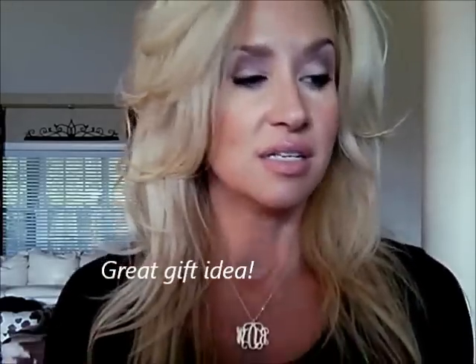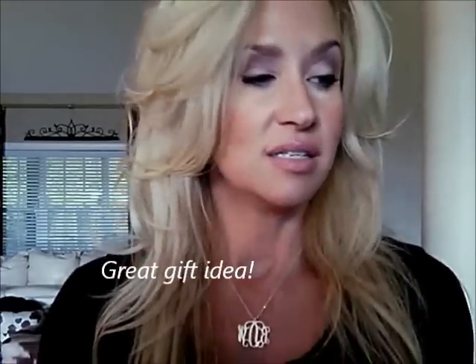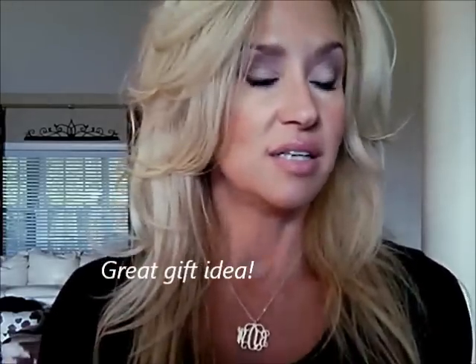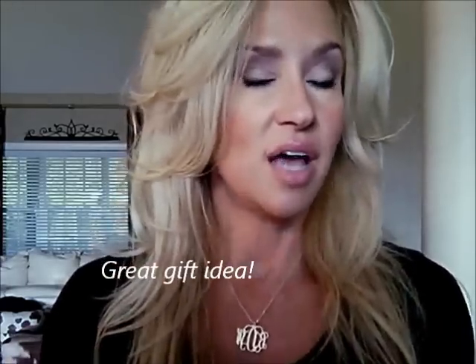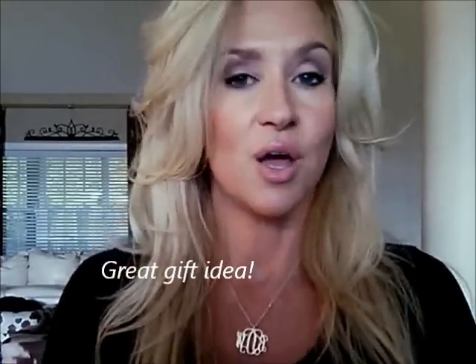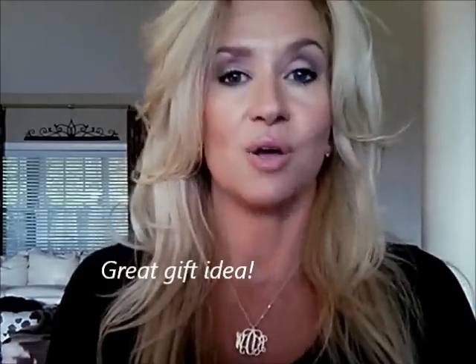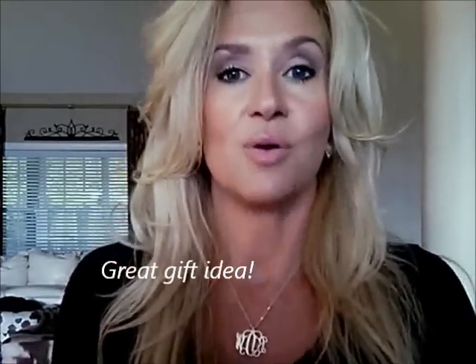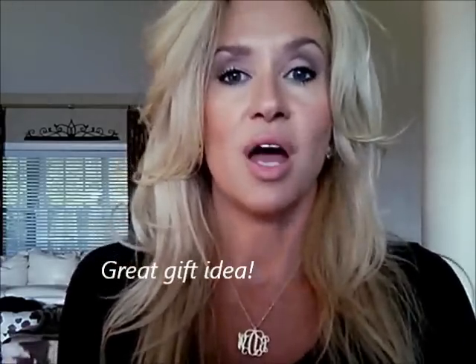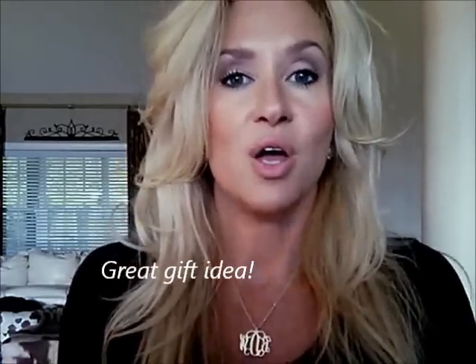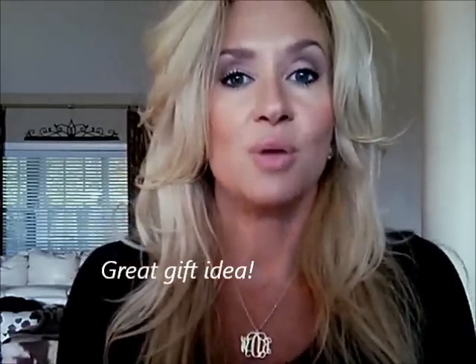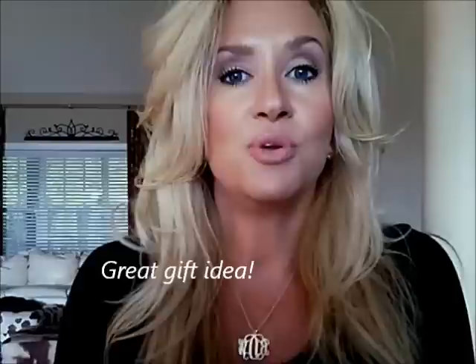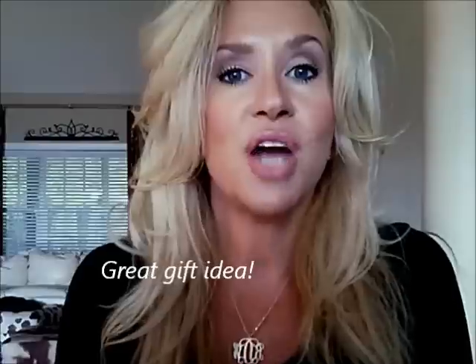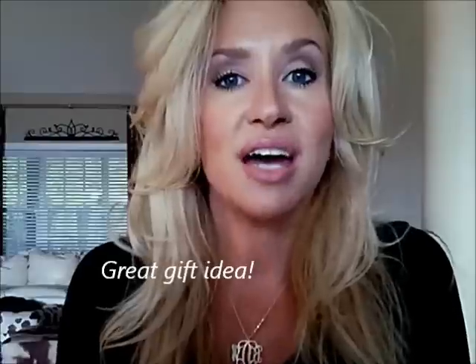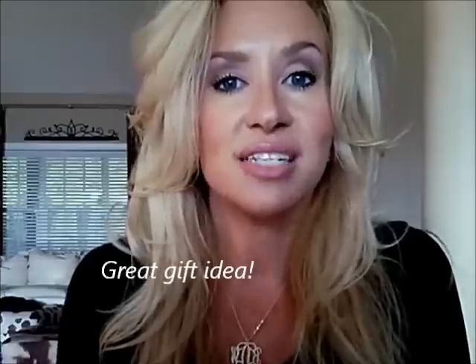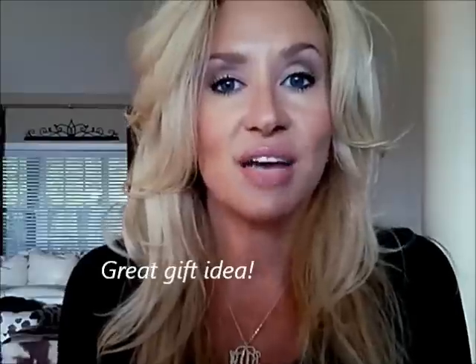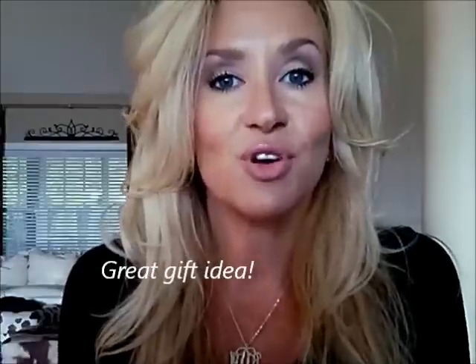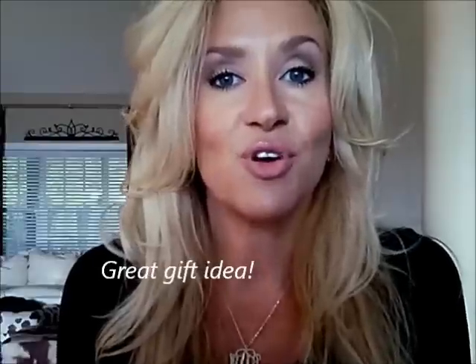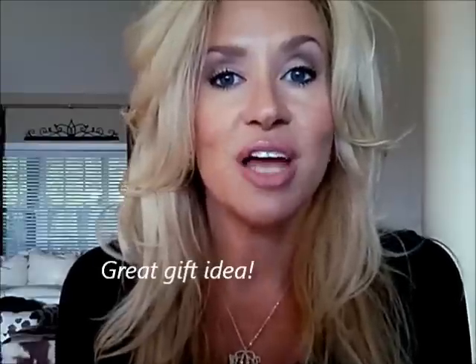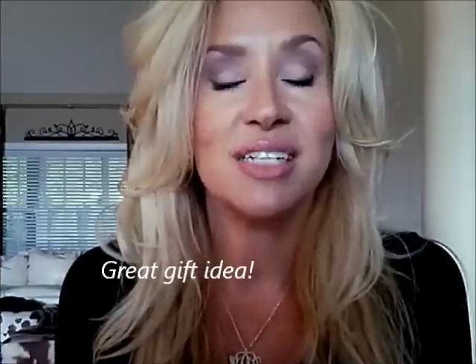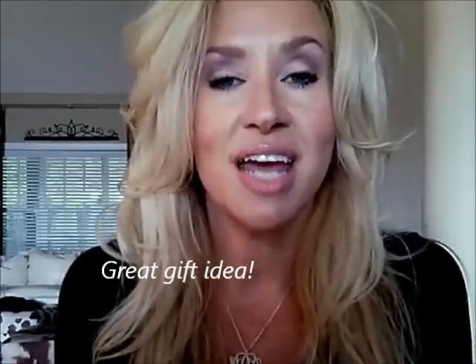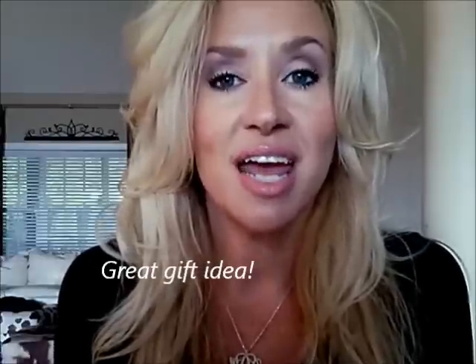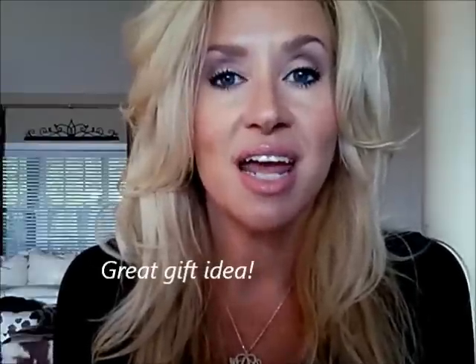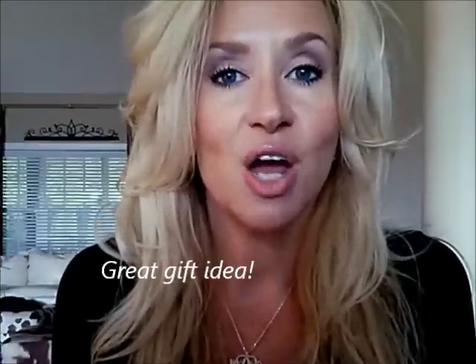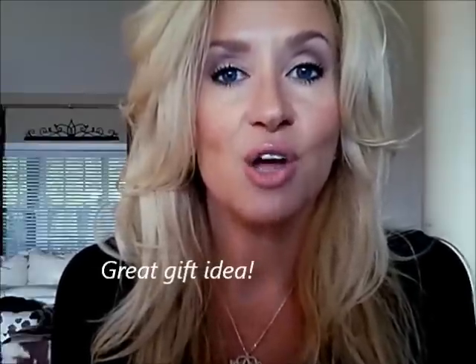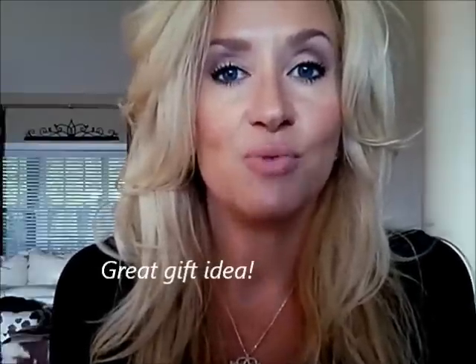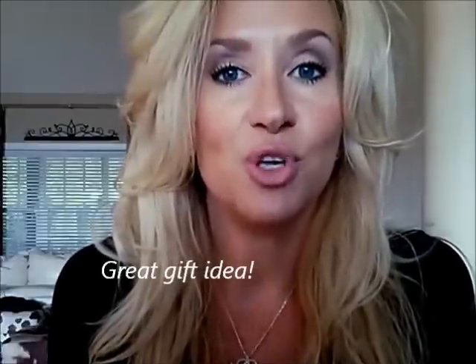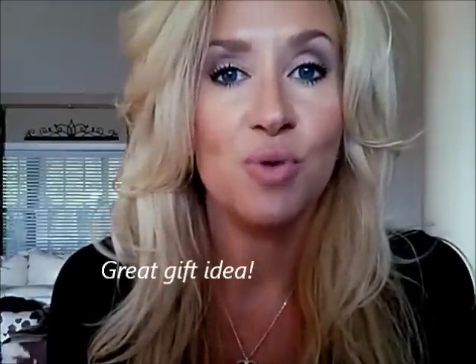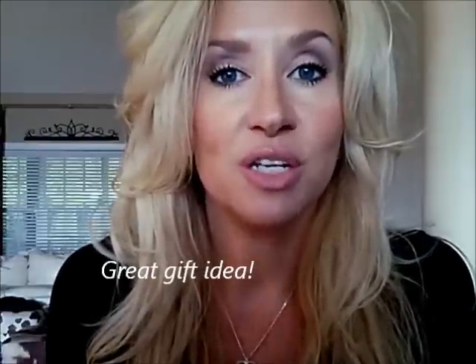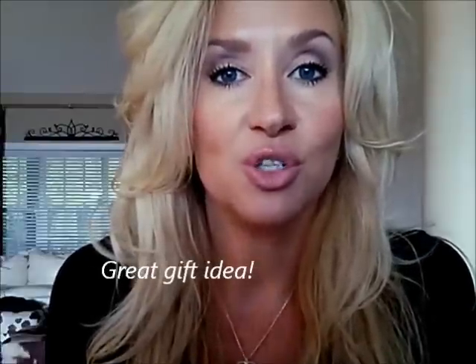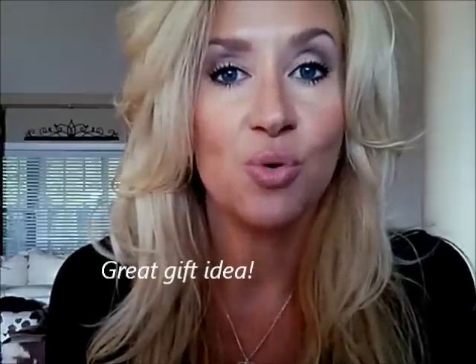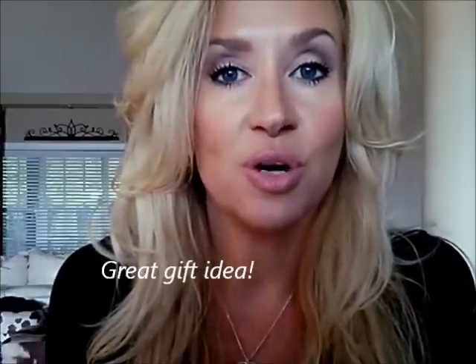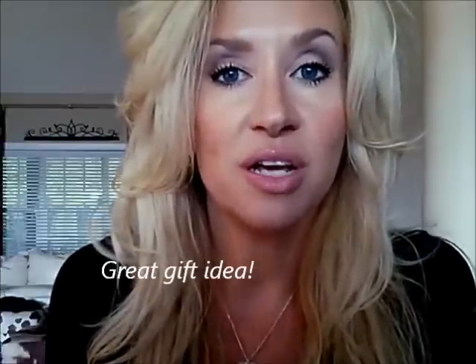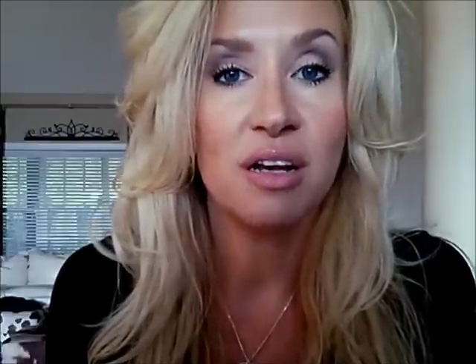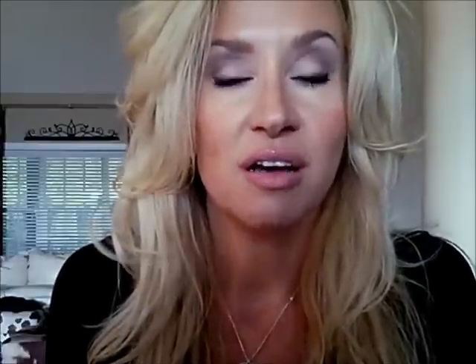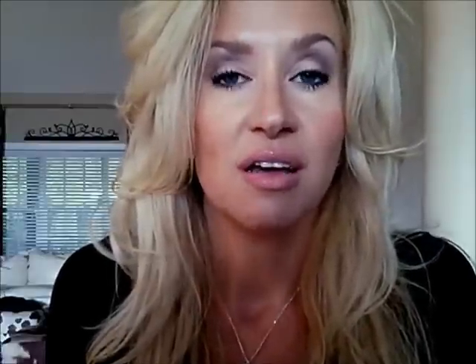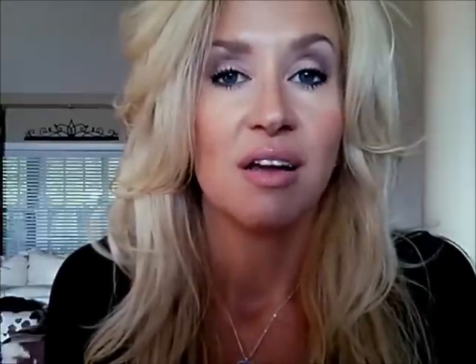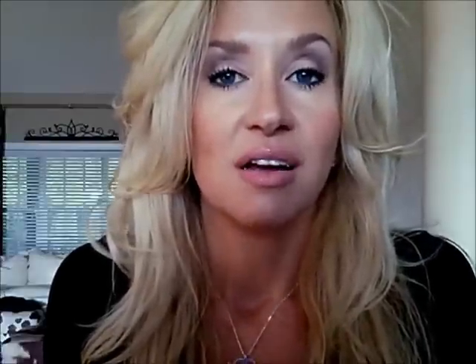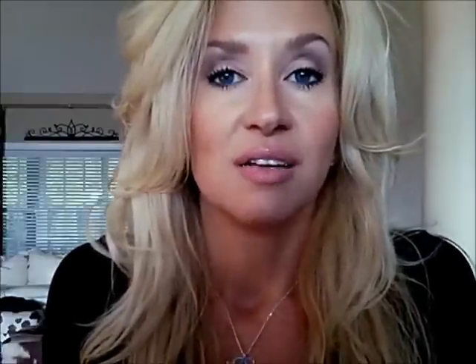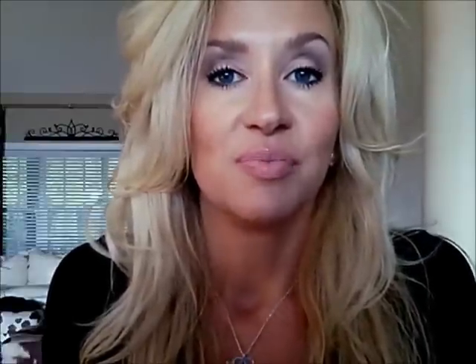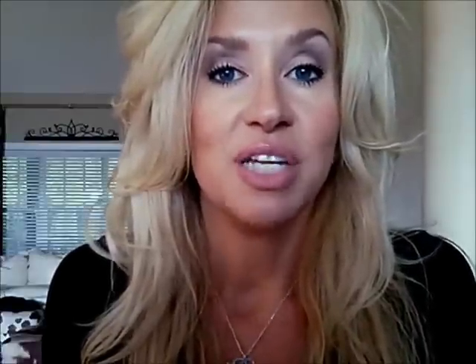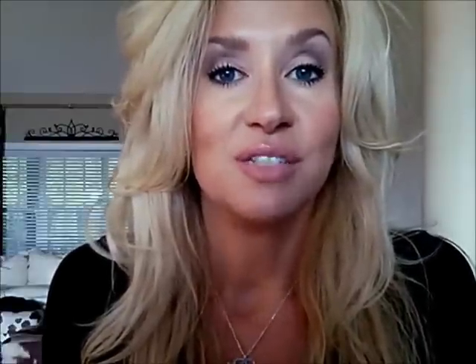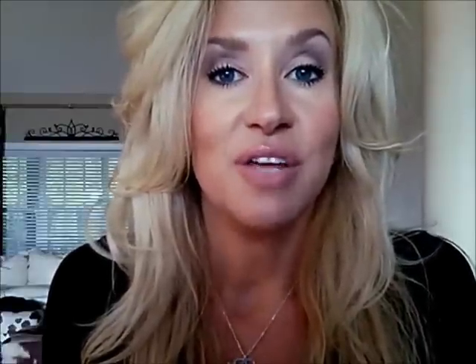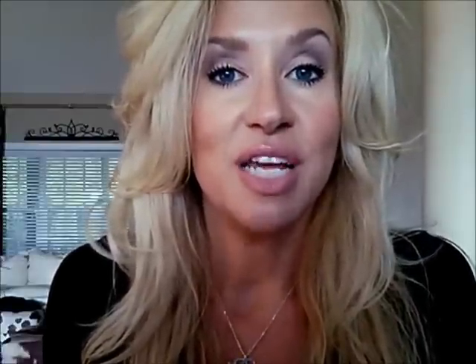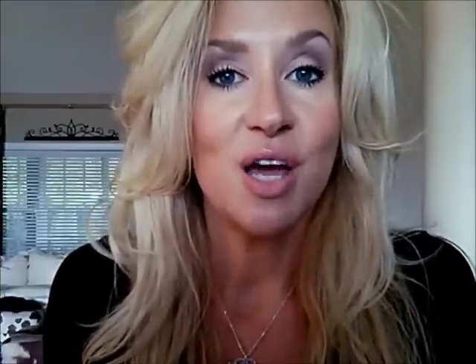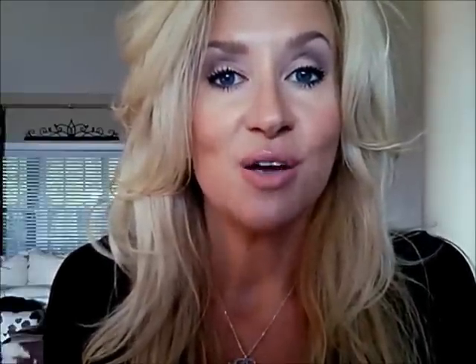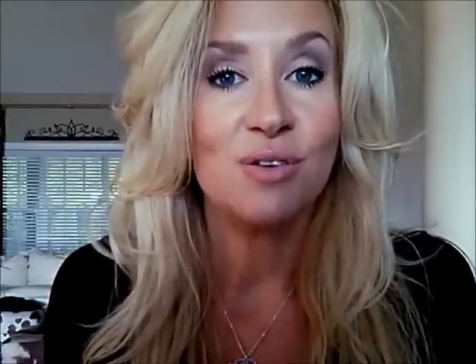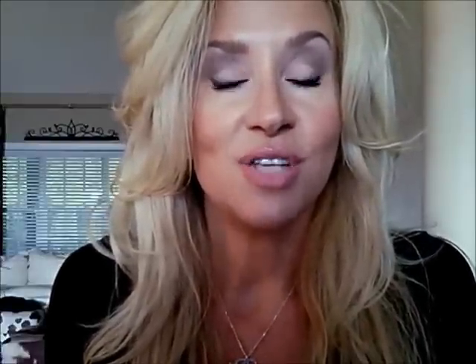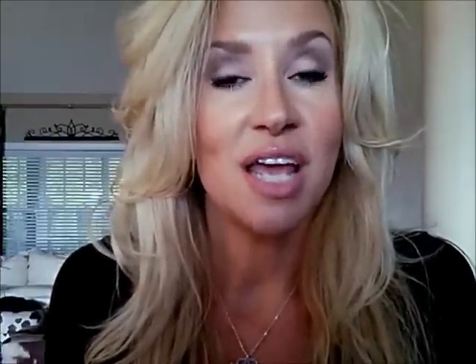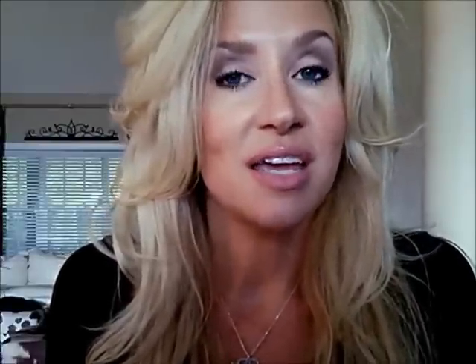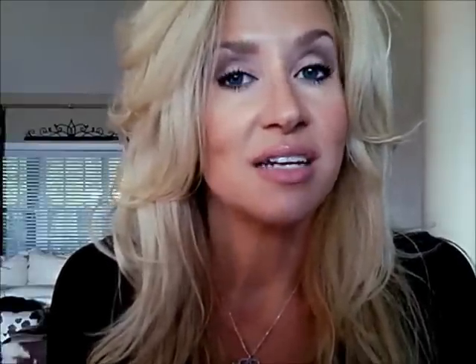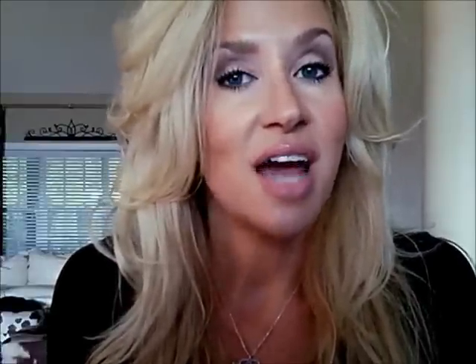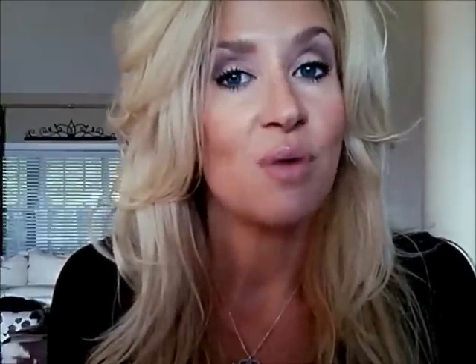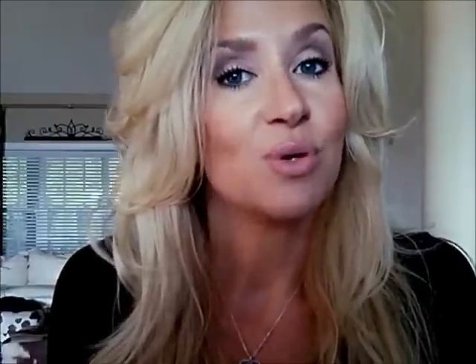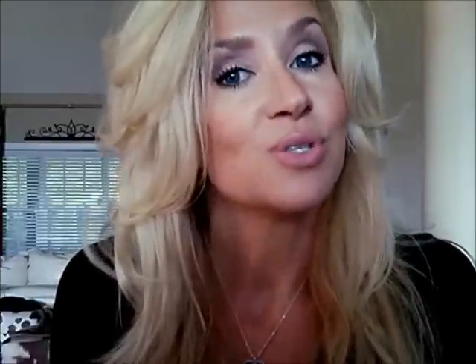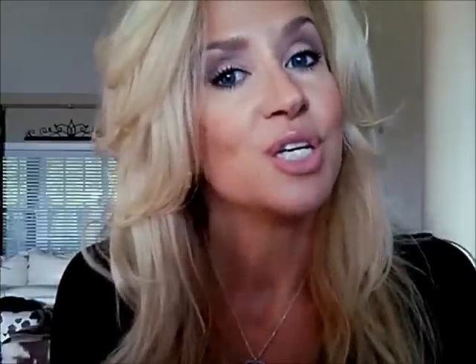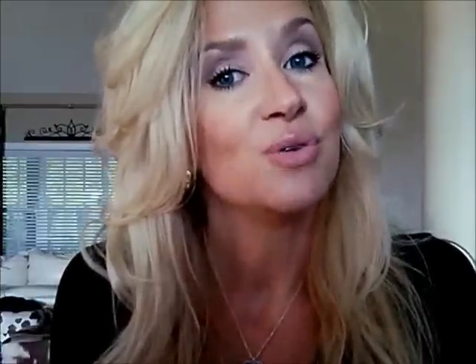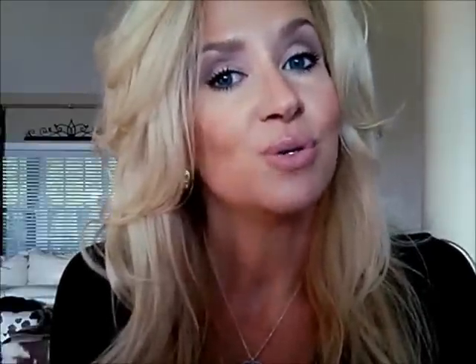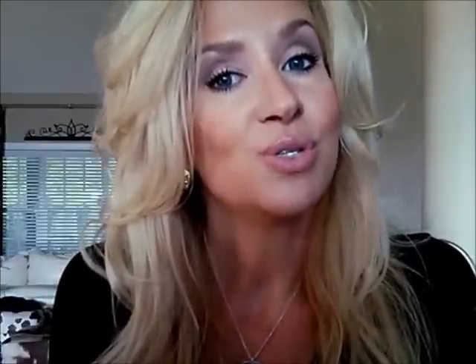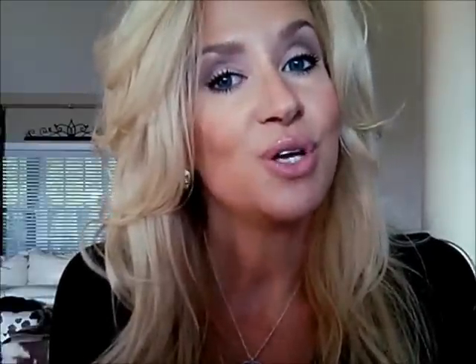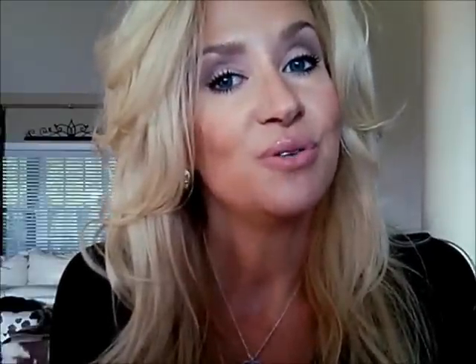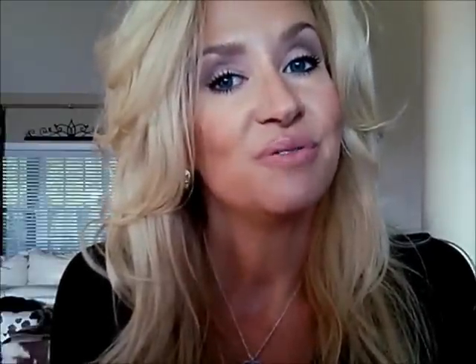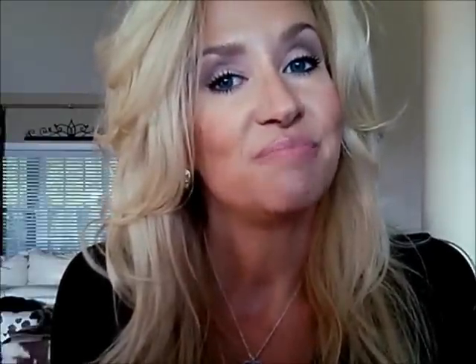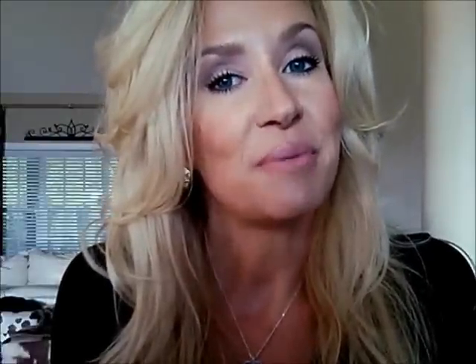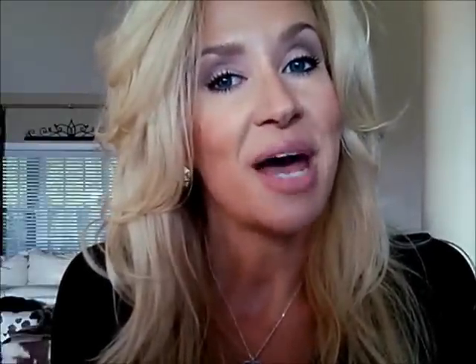I hope you guys have a great day. I hope you enjoyed these videos and I will see you real soon. Bye bye.